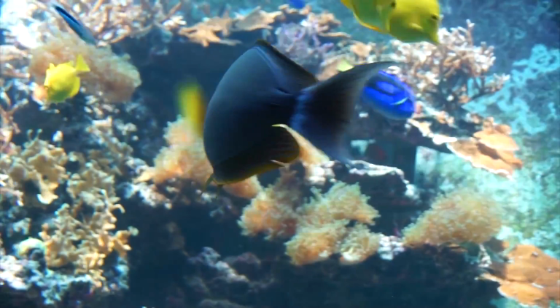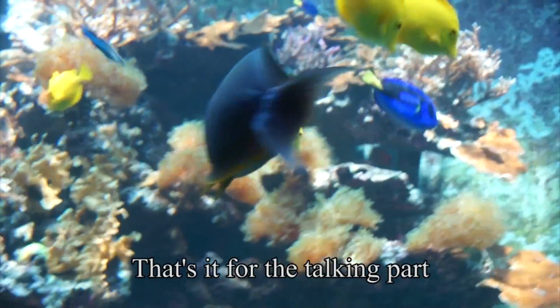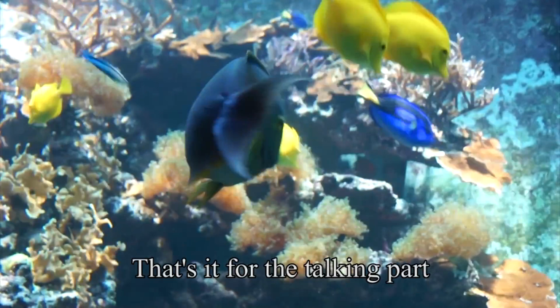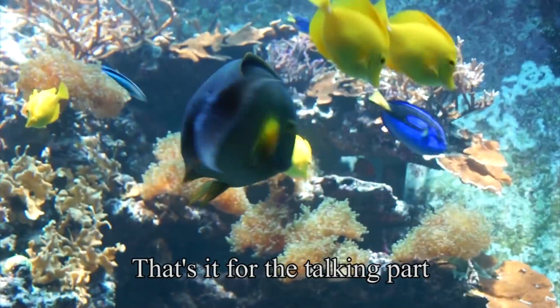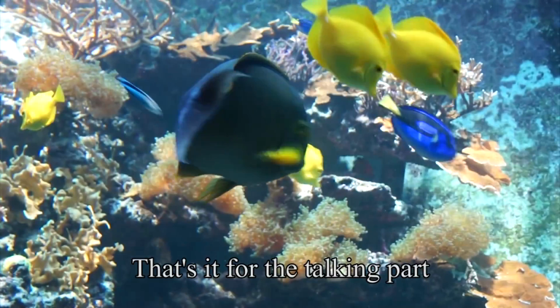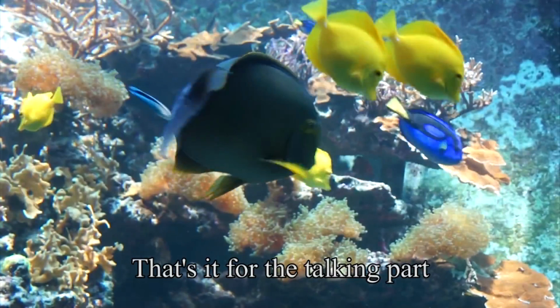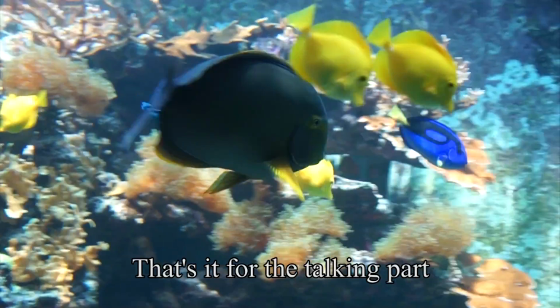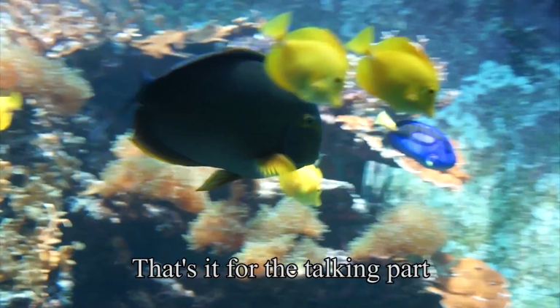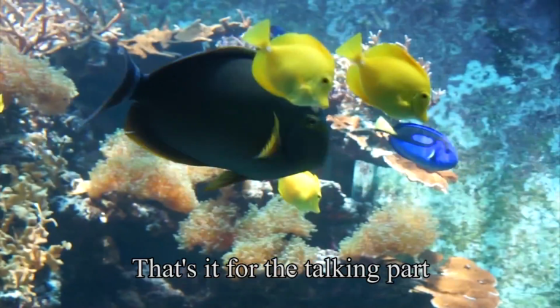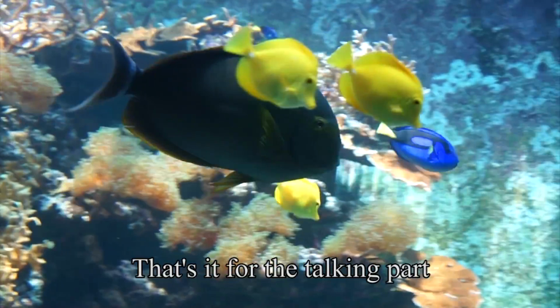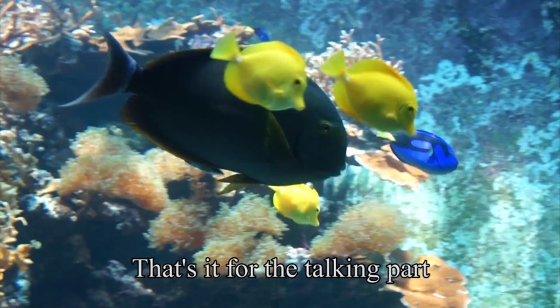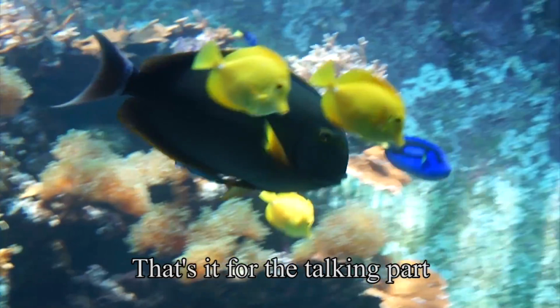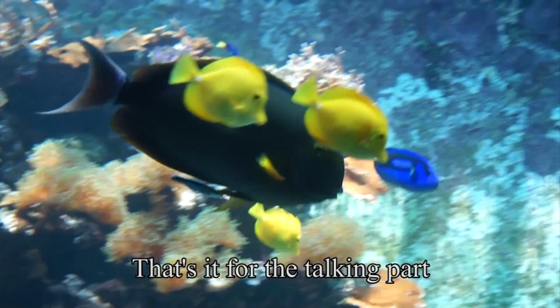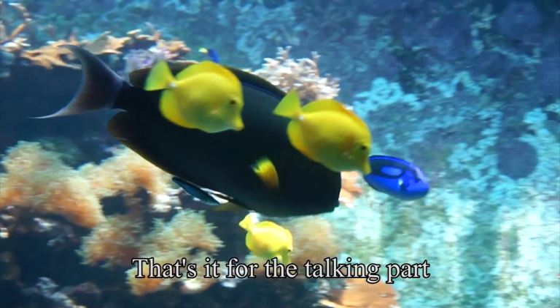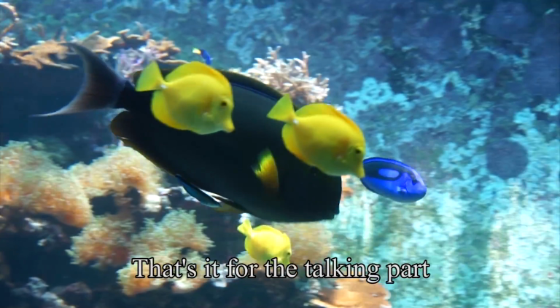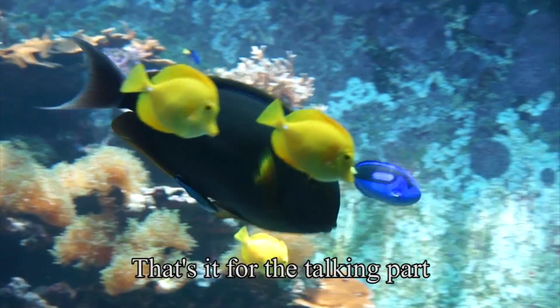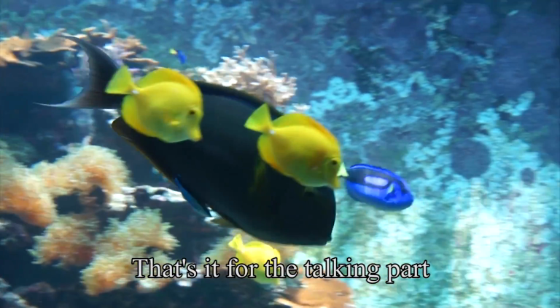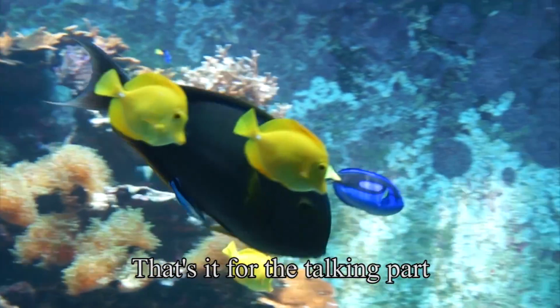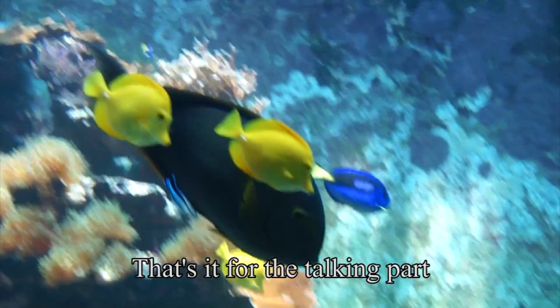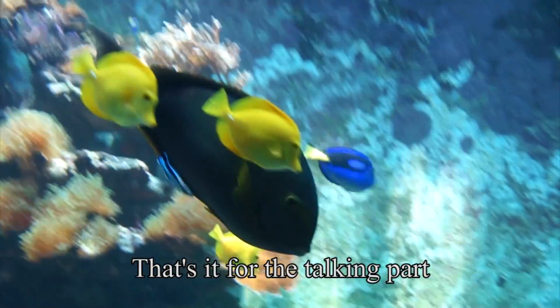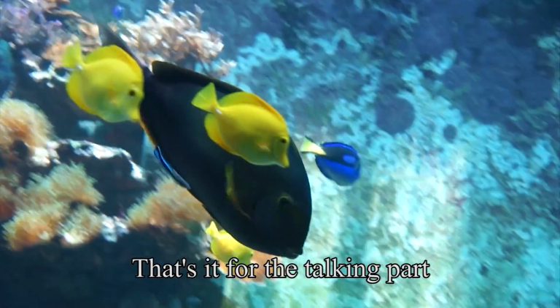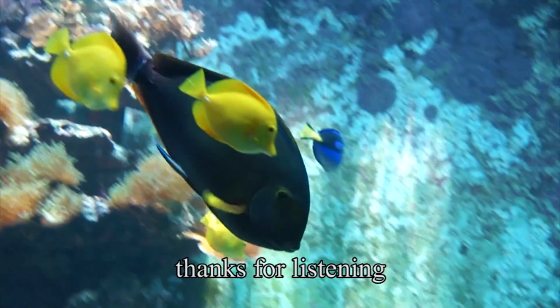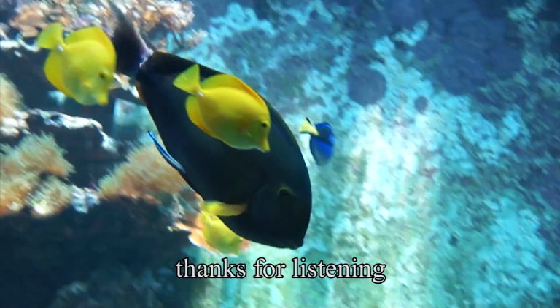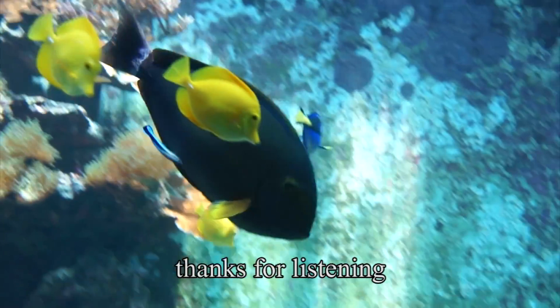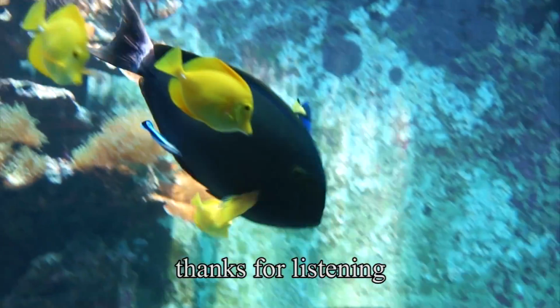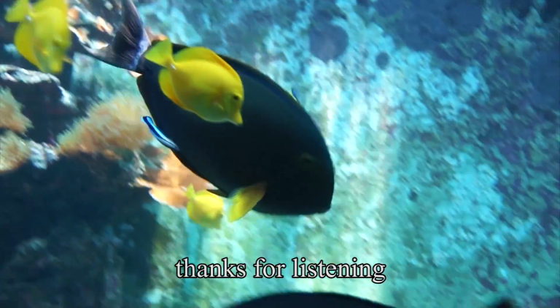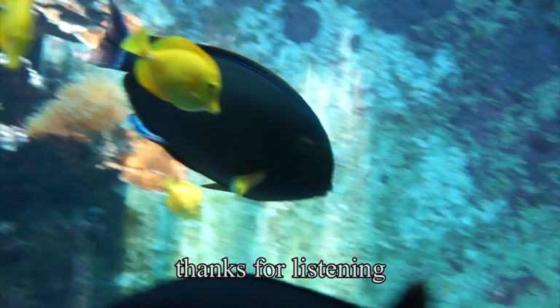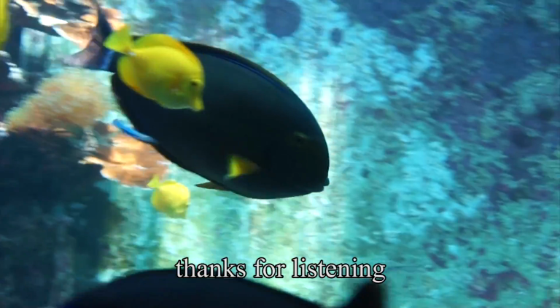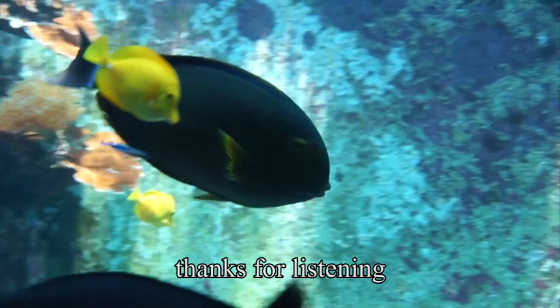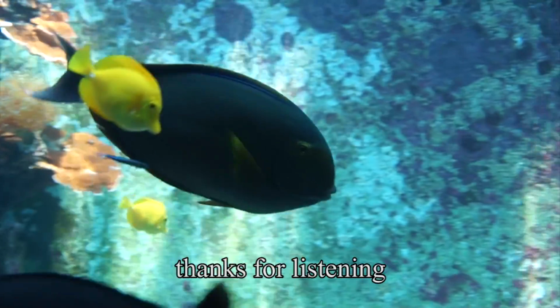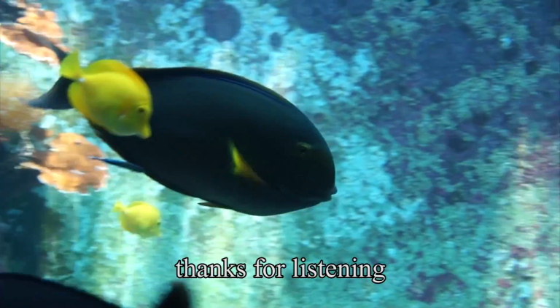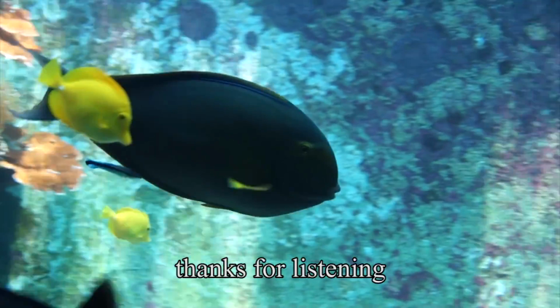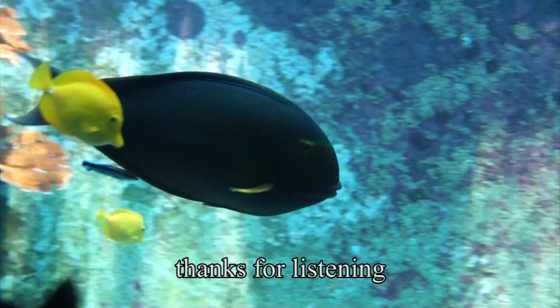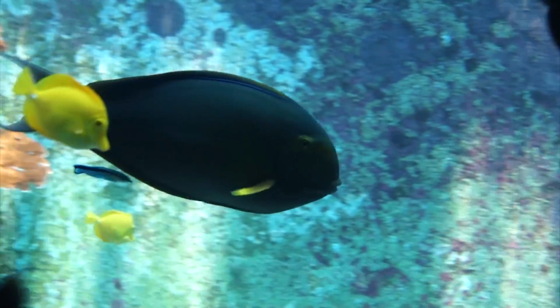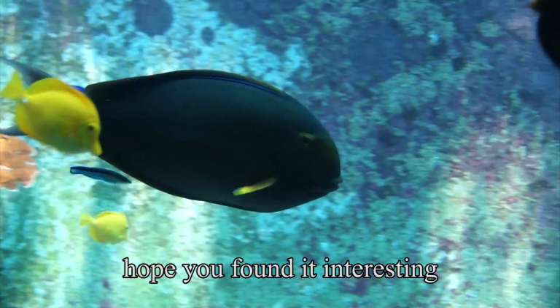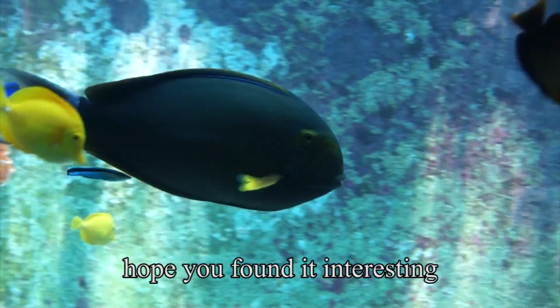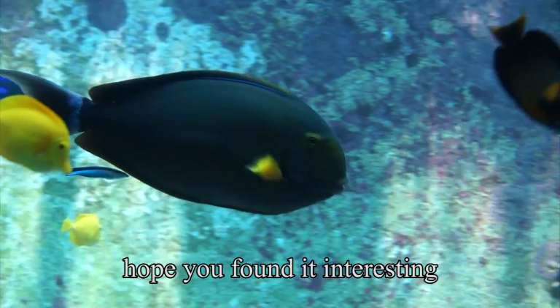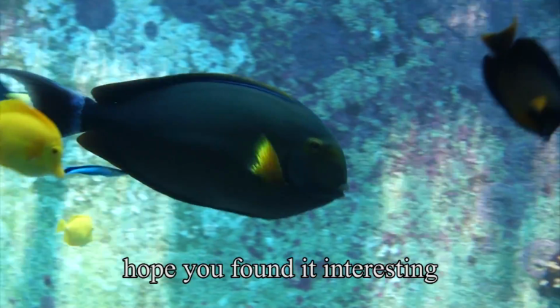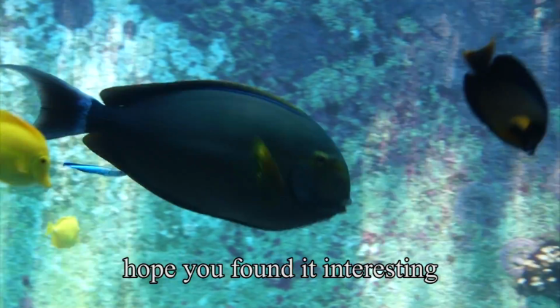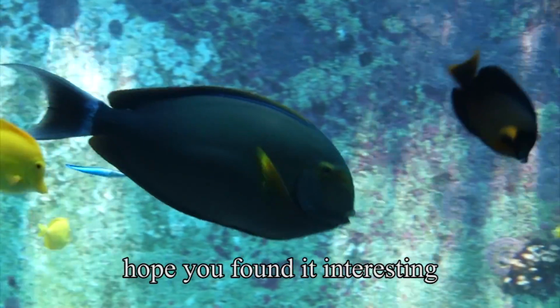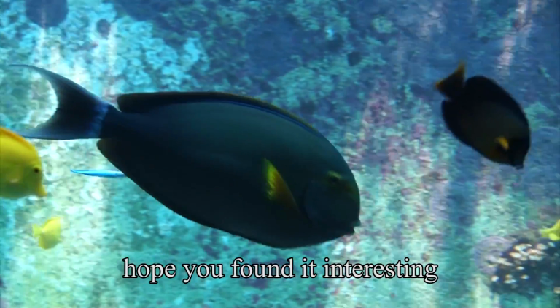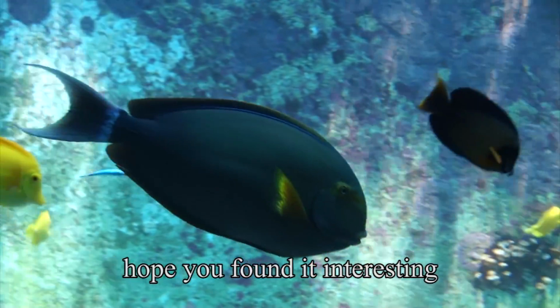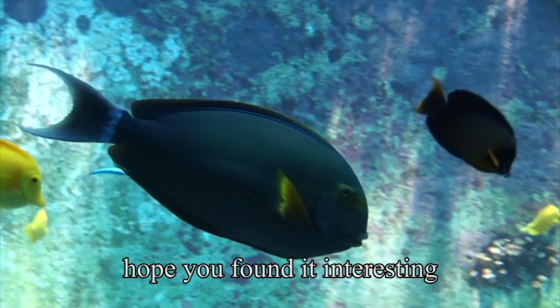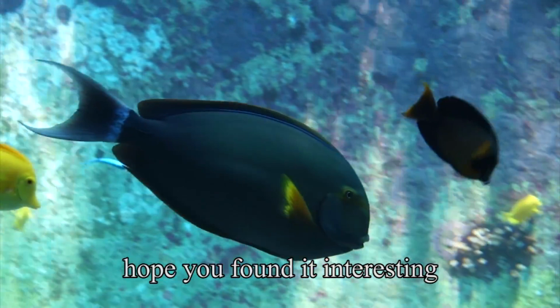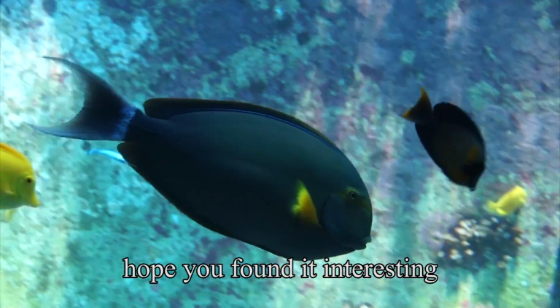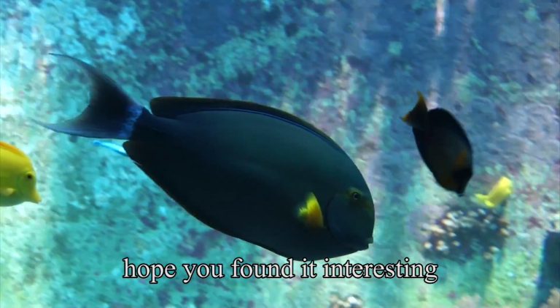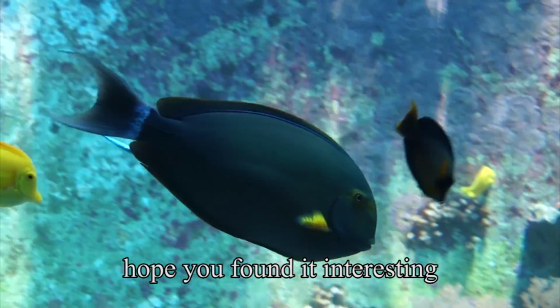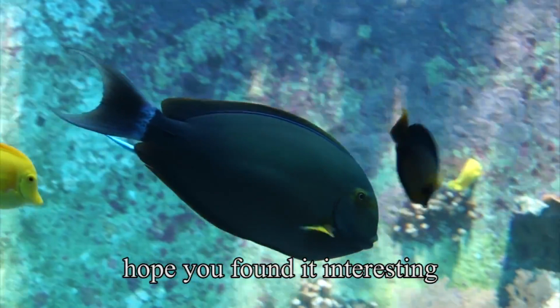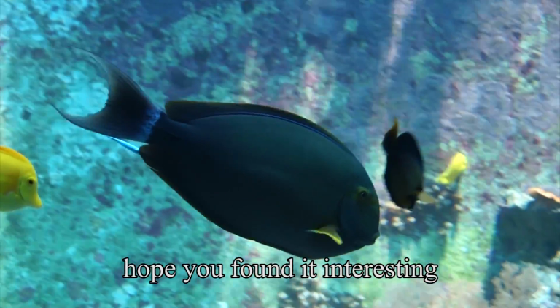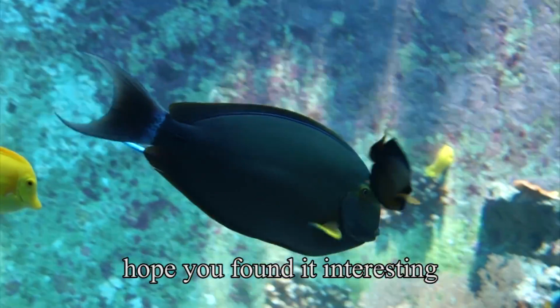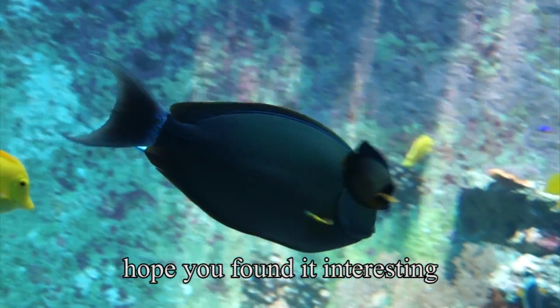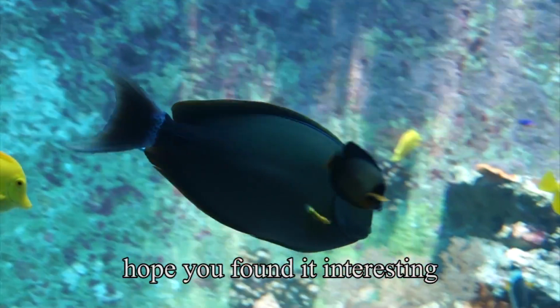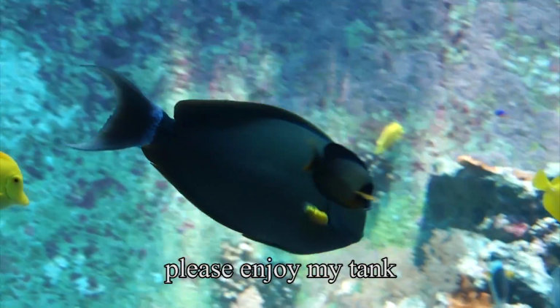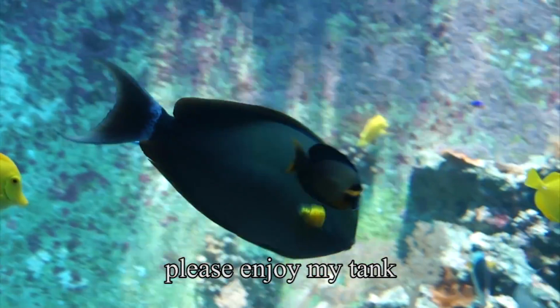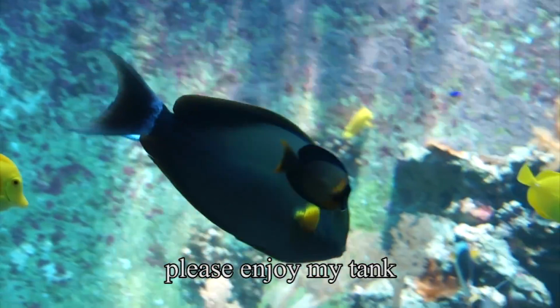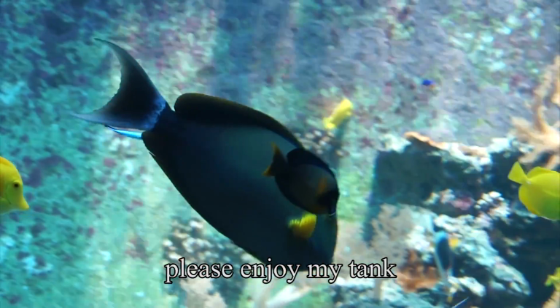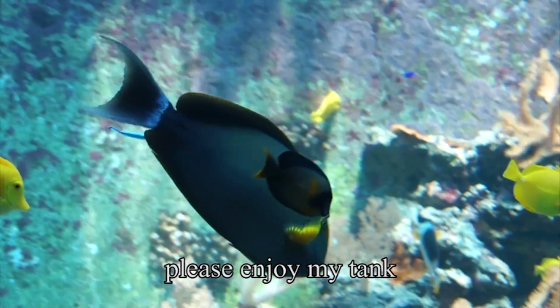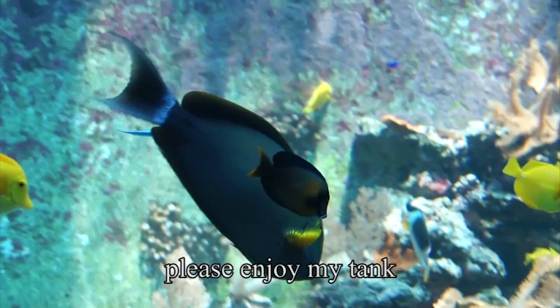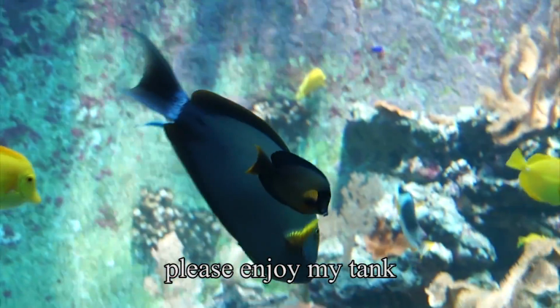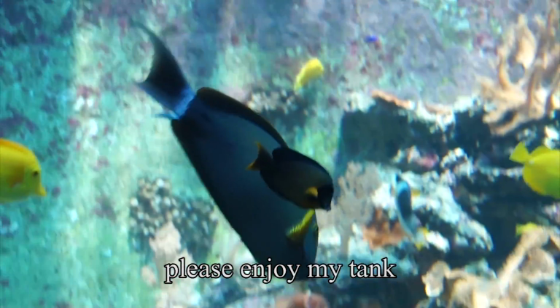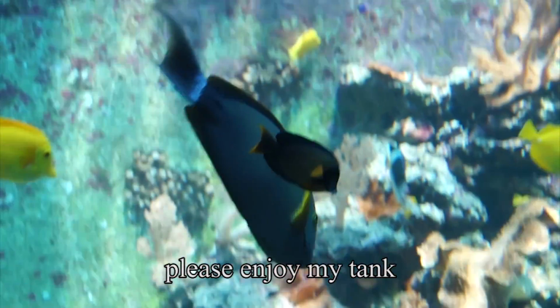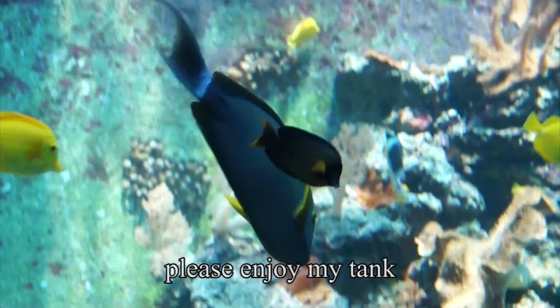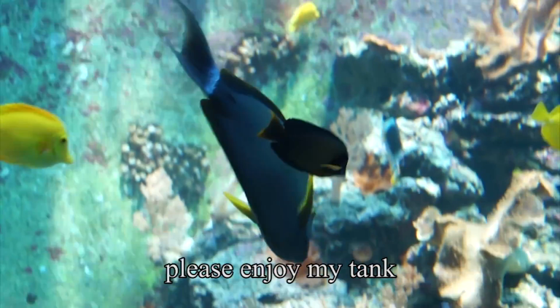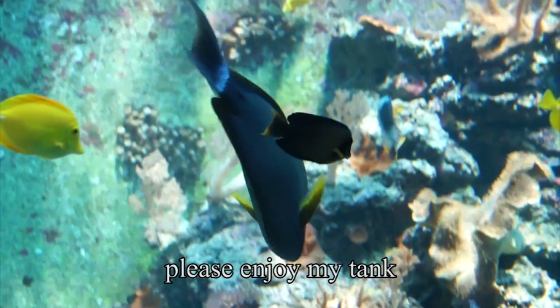That's it for the talking part. Thanks for listening. Hope you found it interesting. Please enjoy my tank. Peace on Earth!